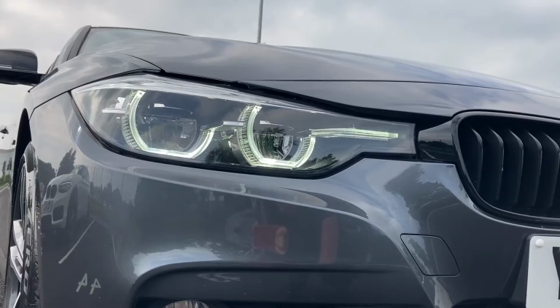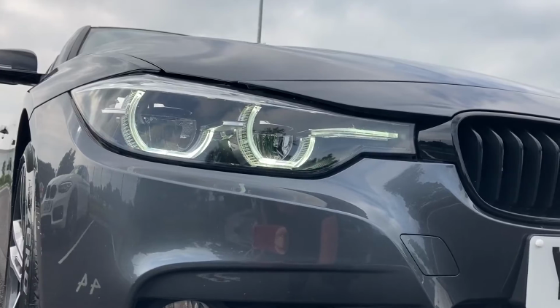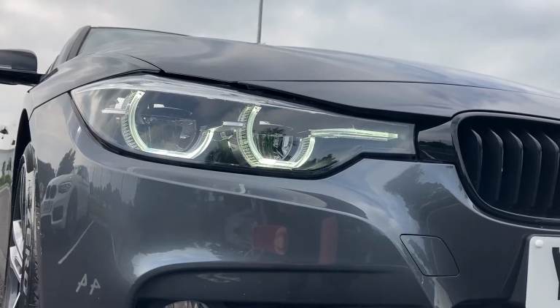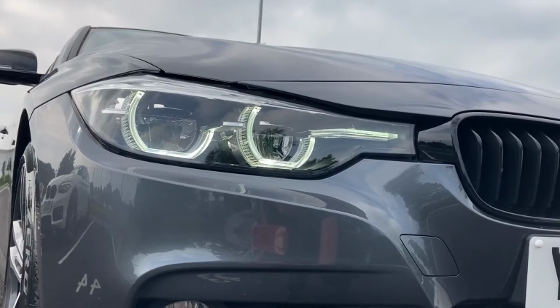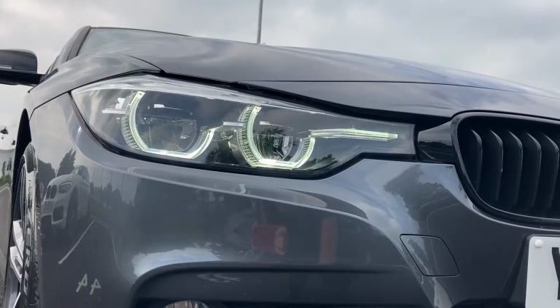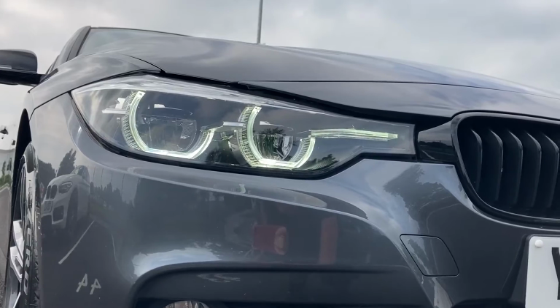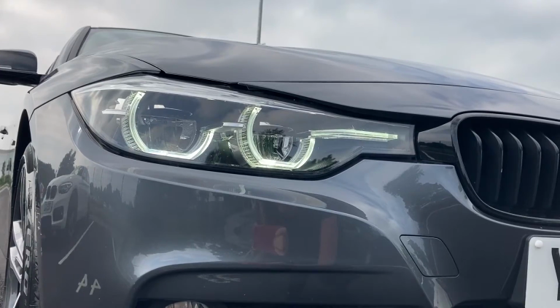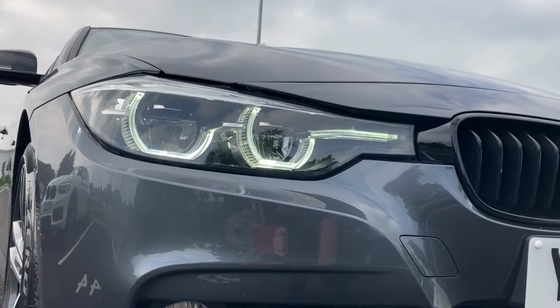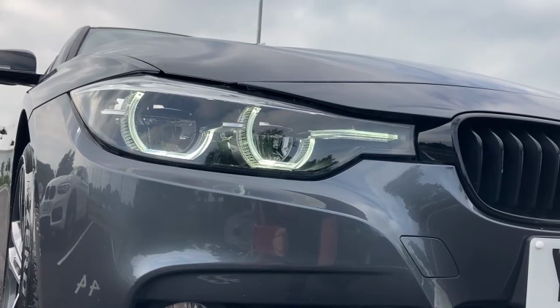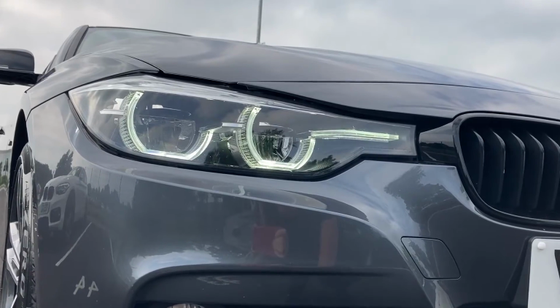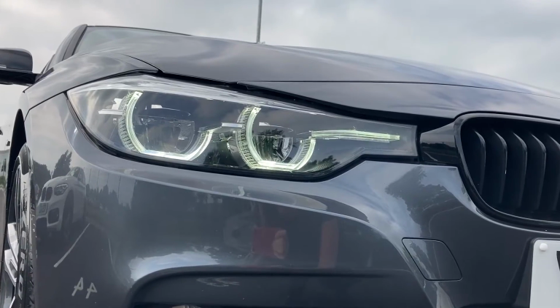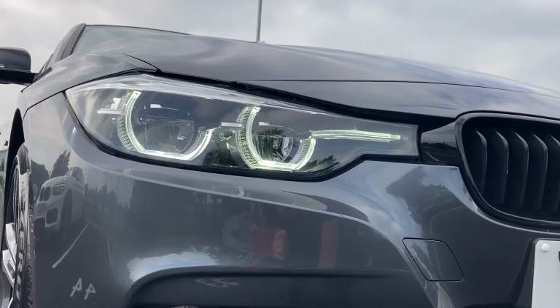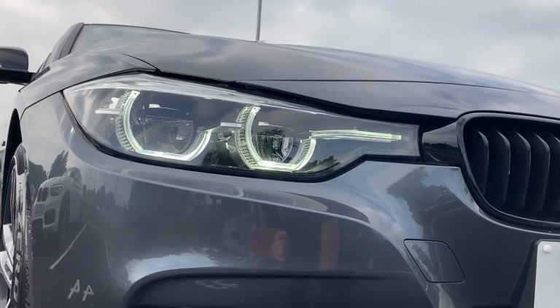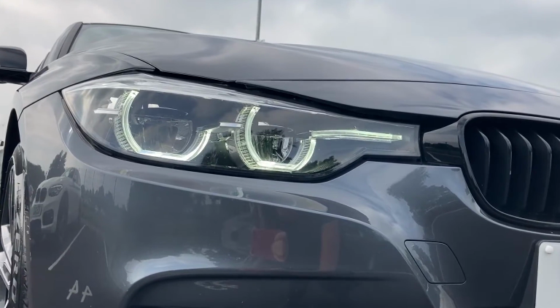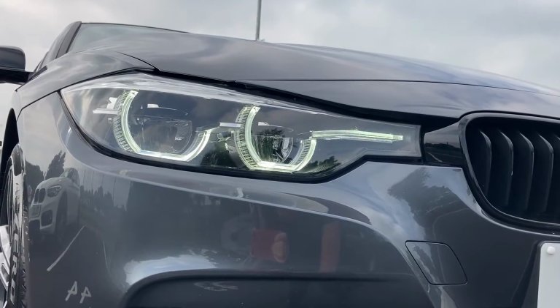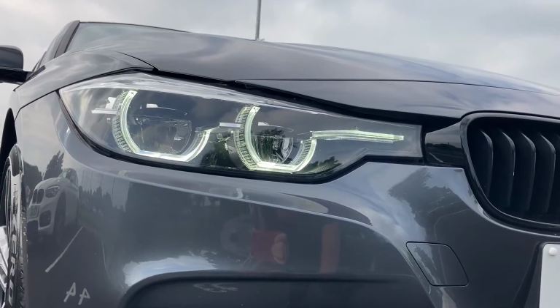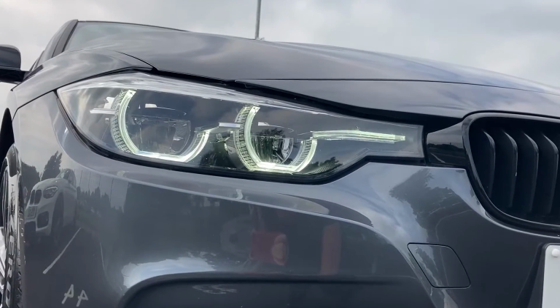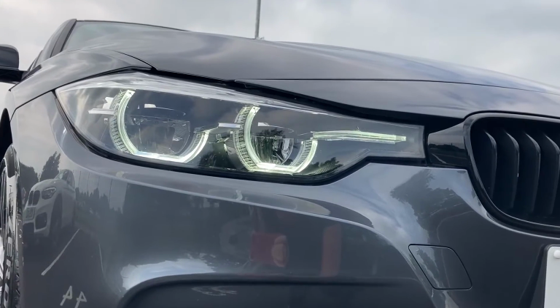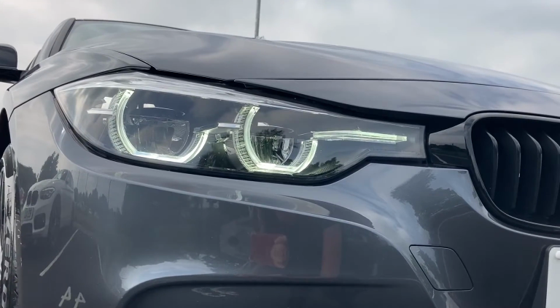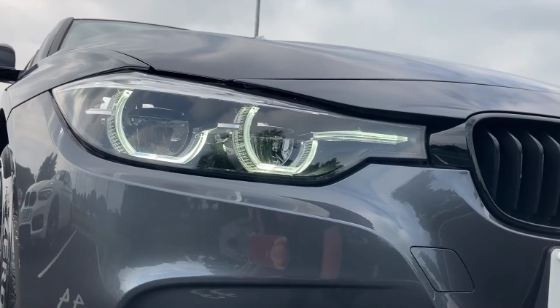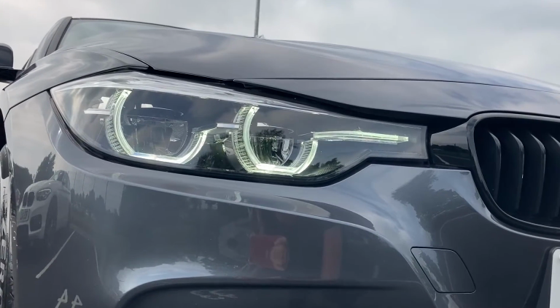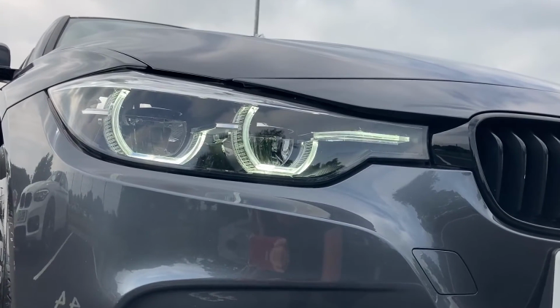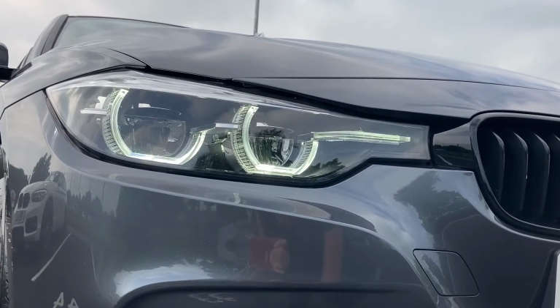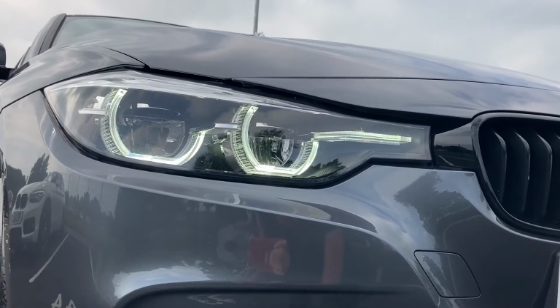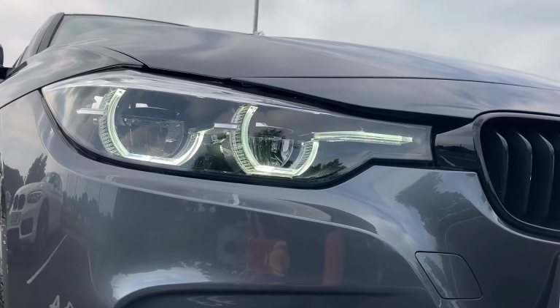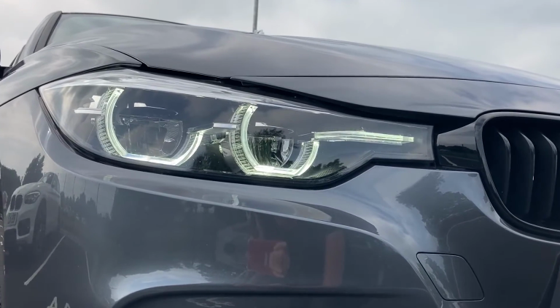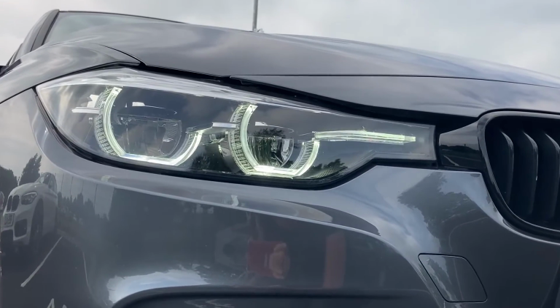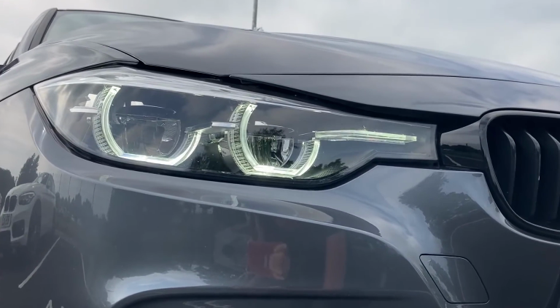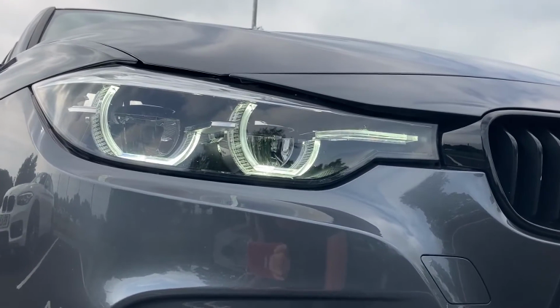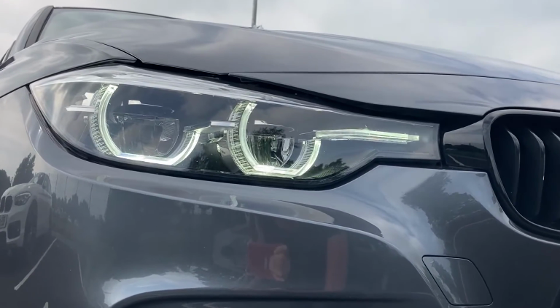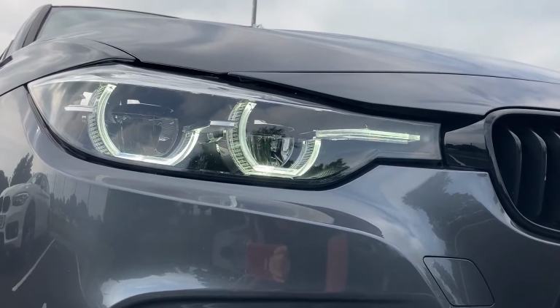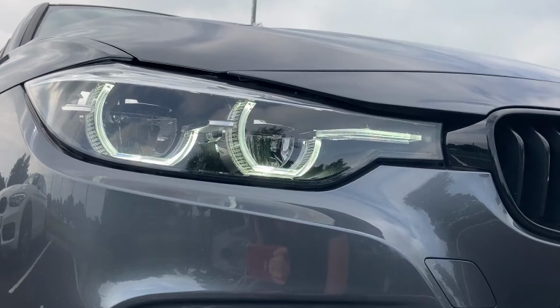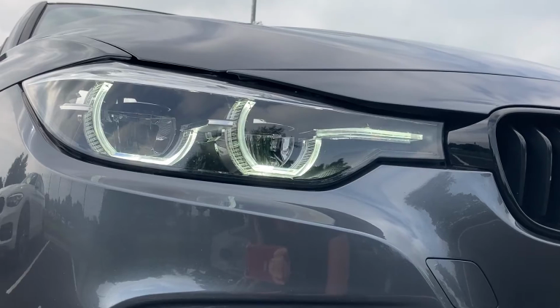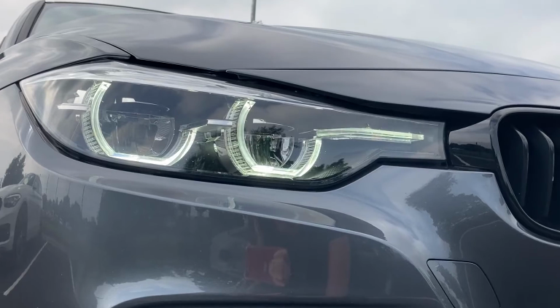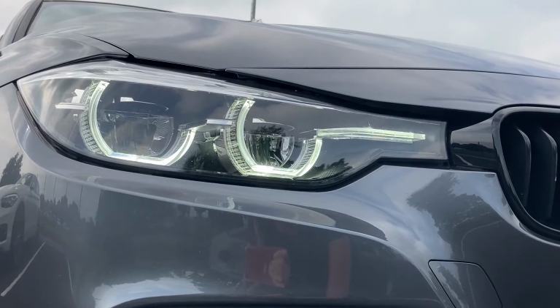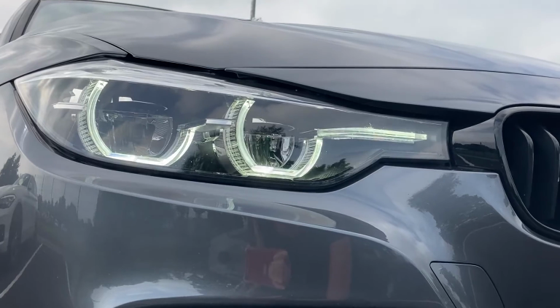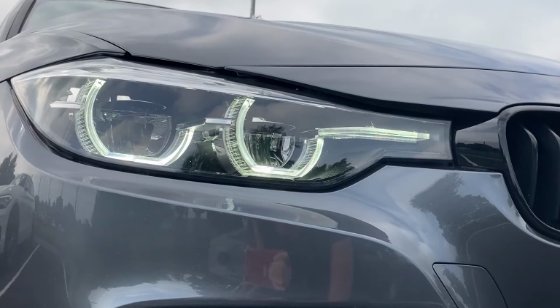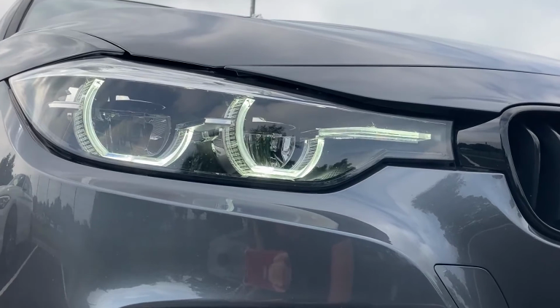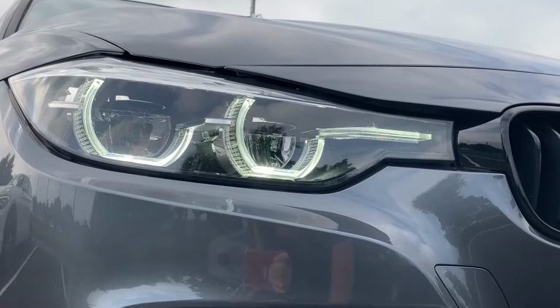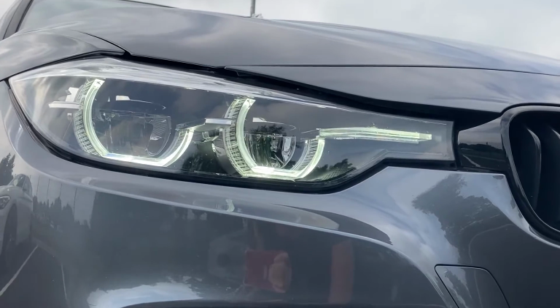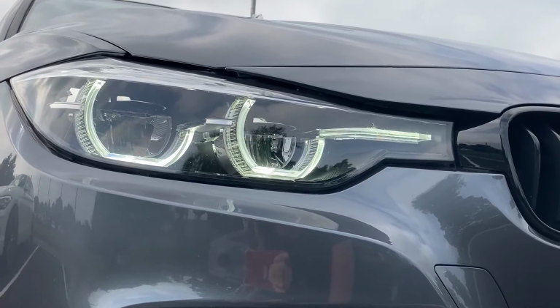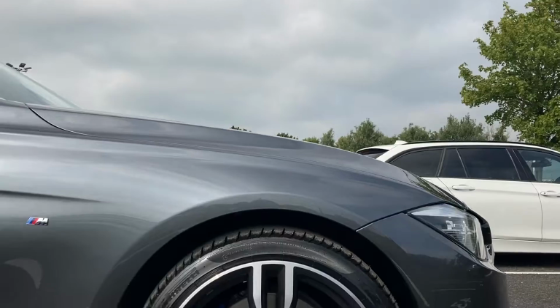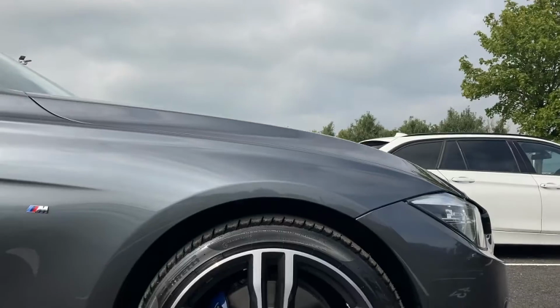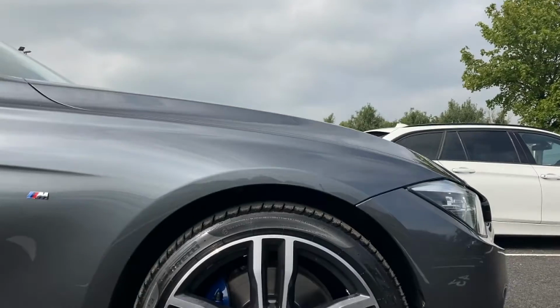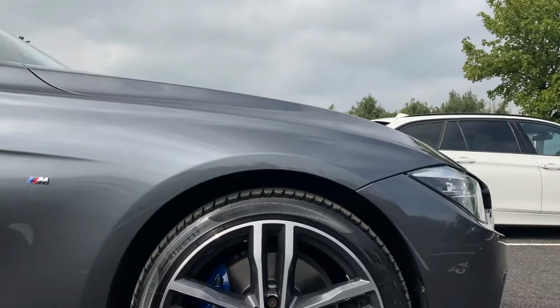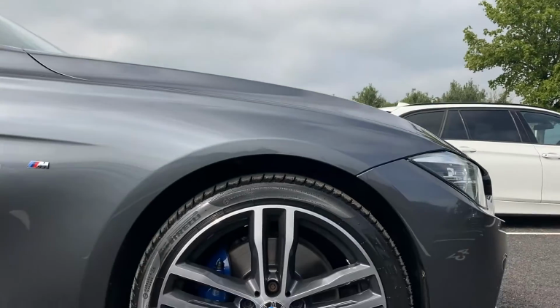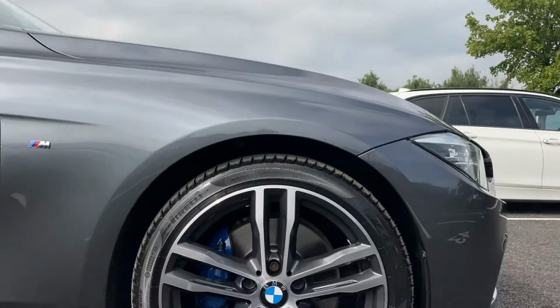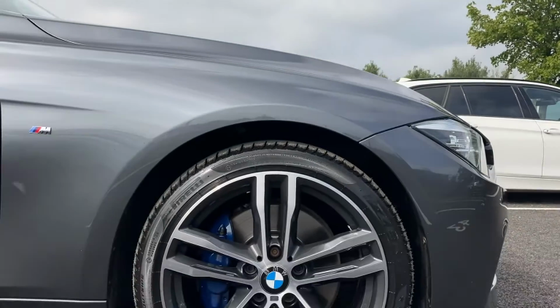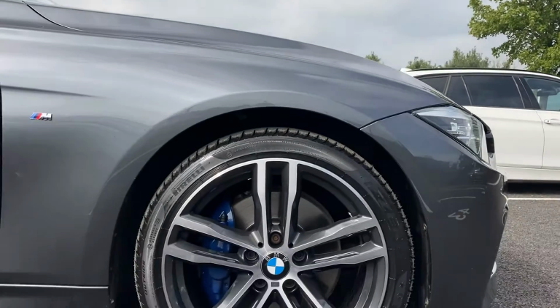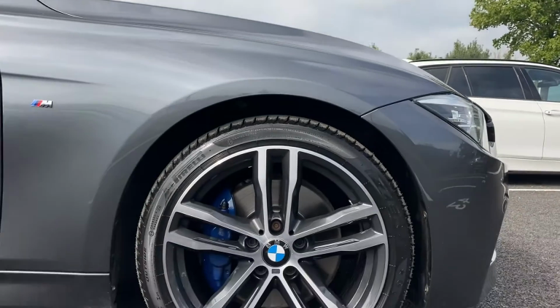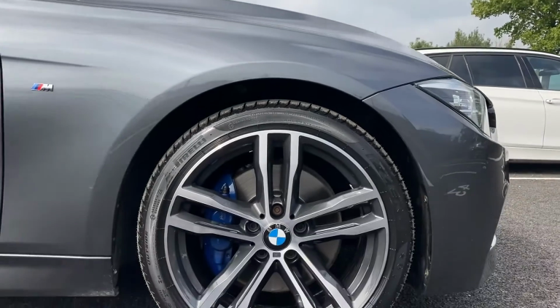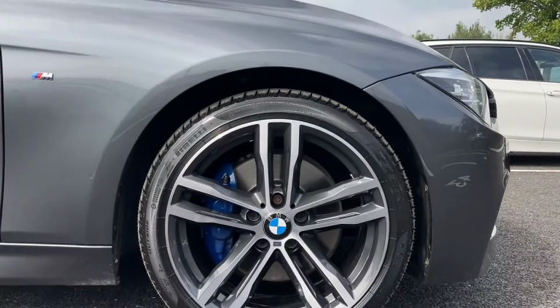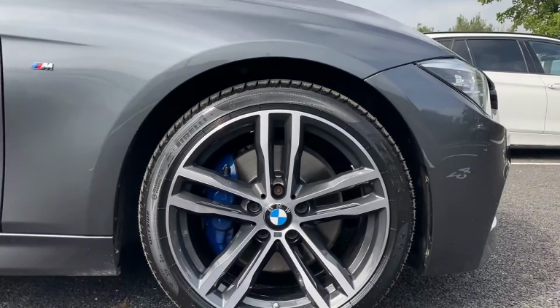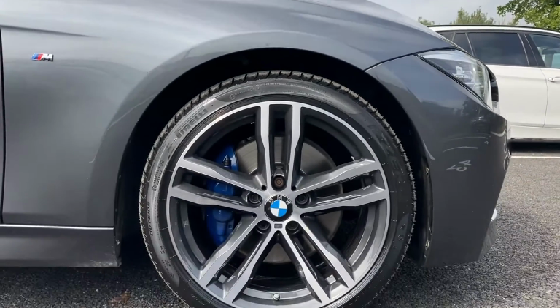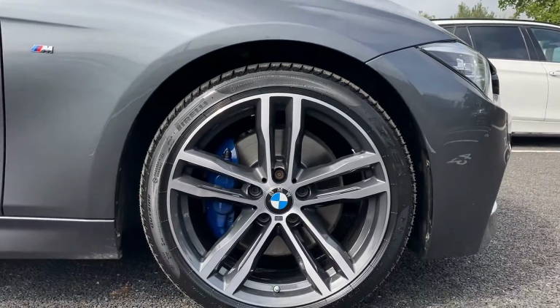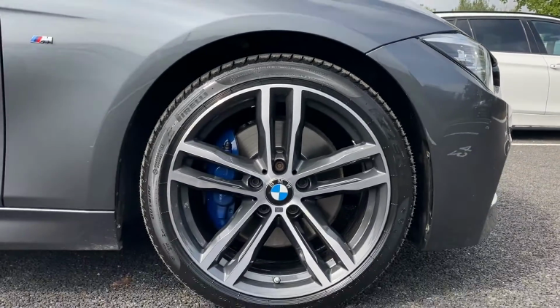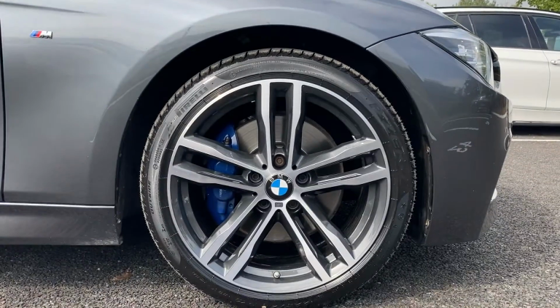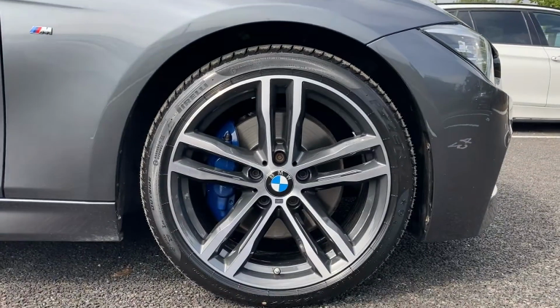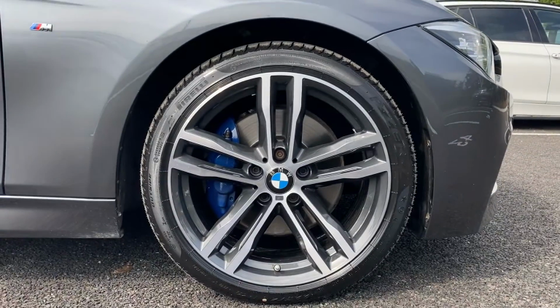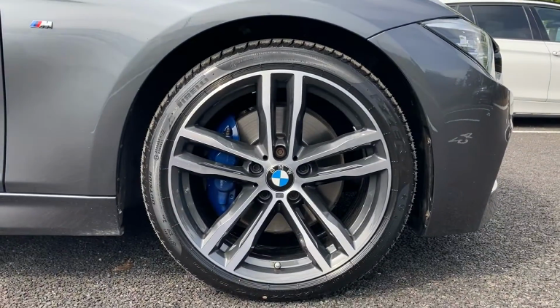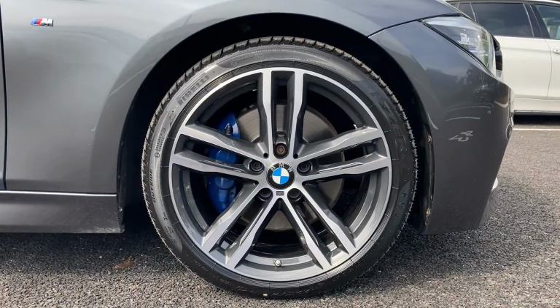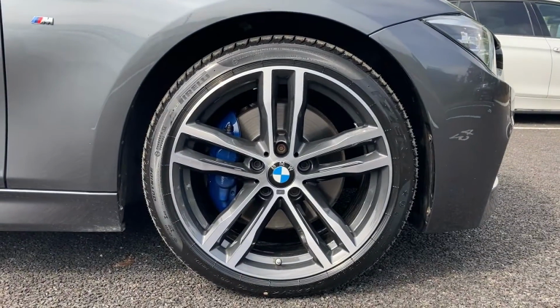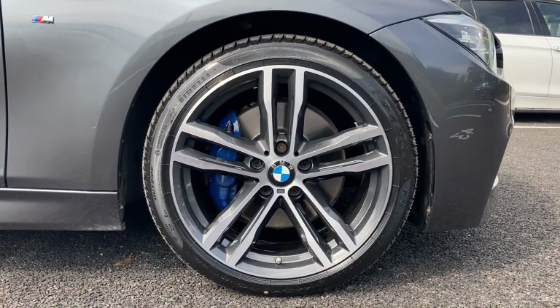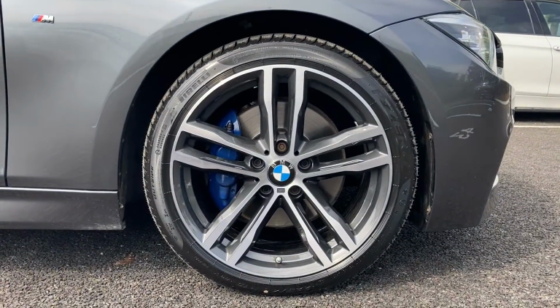Featuring black Dakota leather with blue stitching that matches the M Sport brakes with blue calipers, this 3 Series is anything but dull.